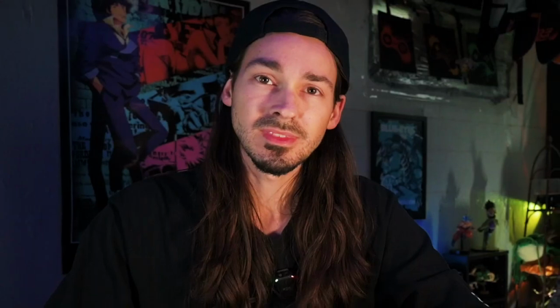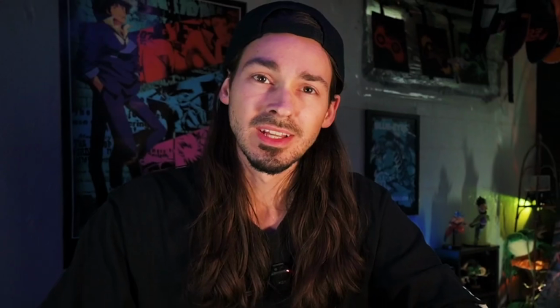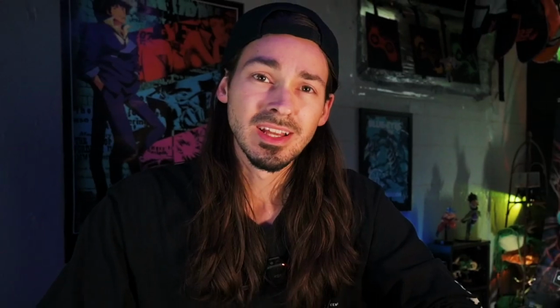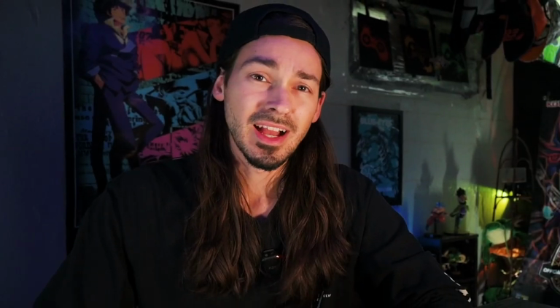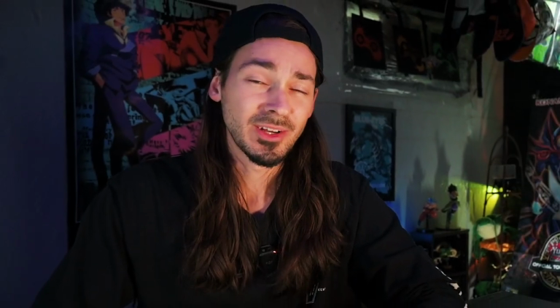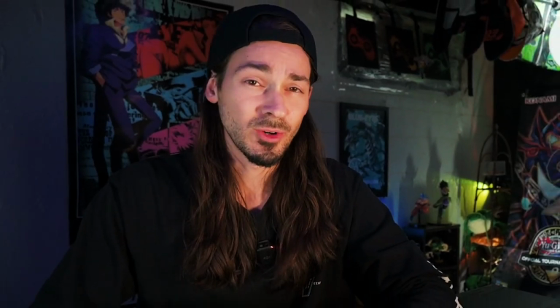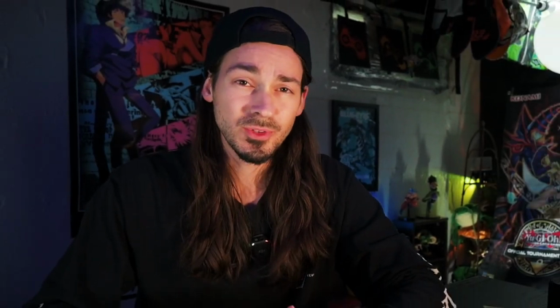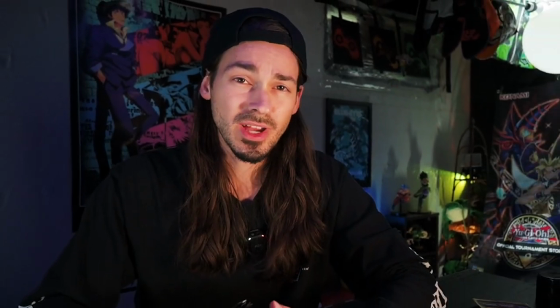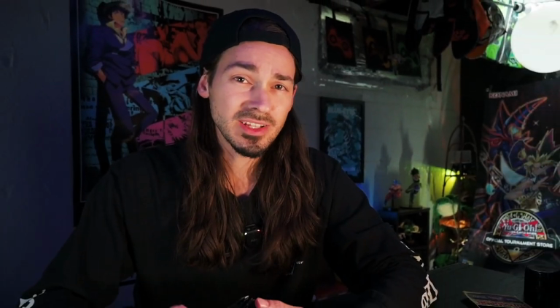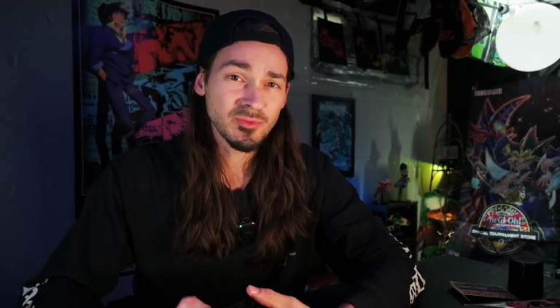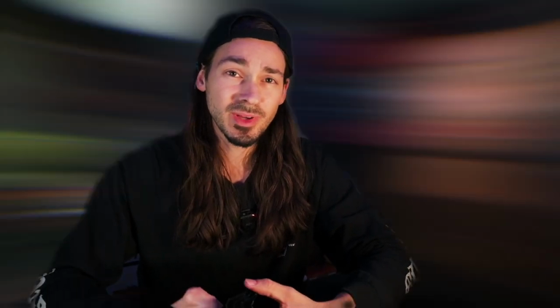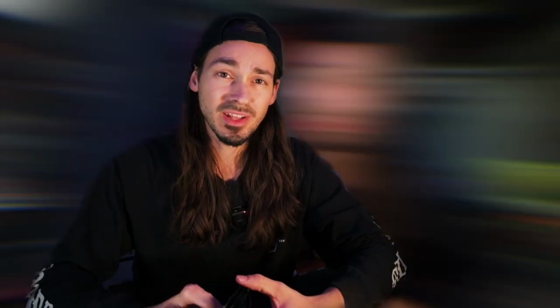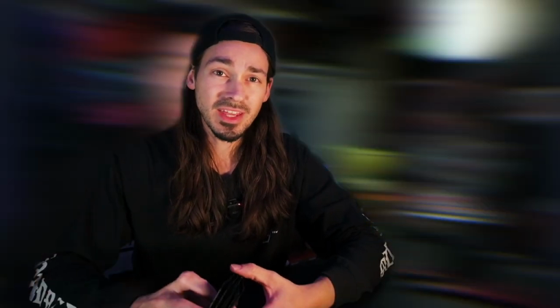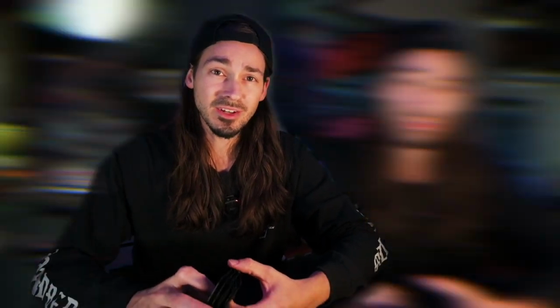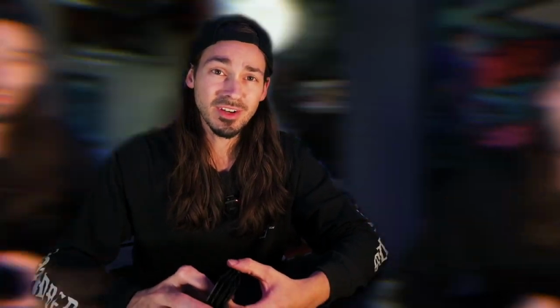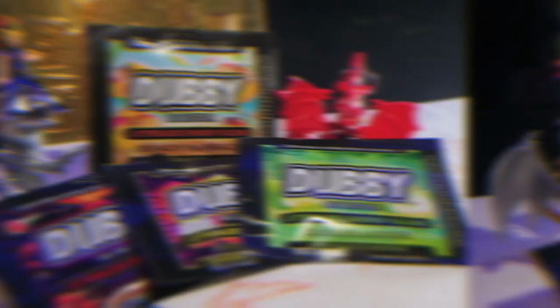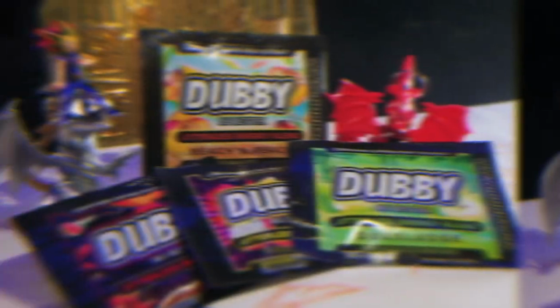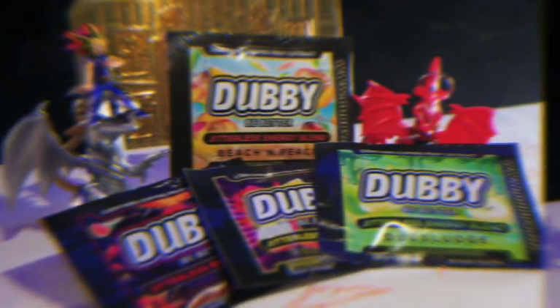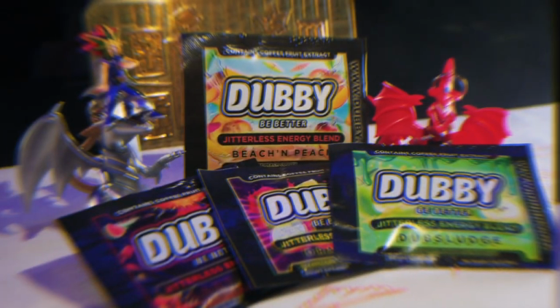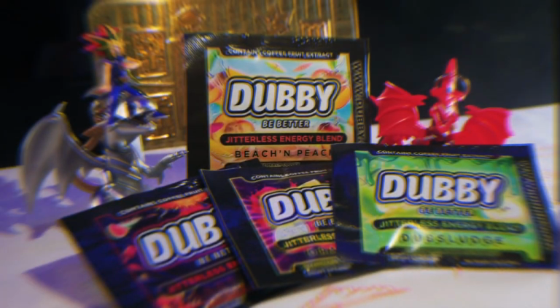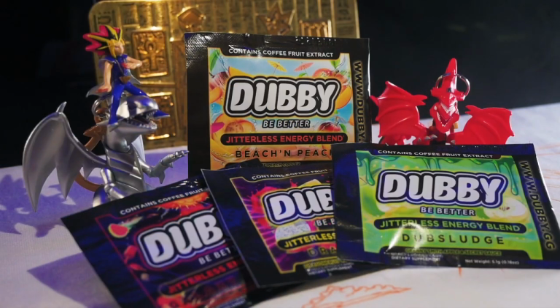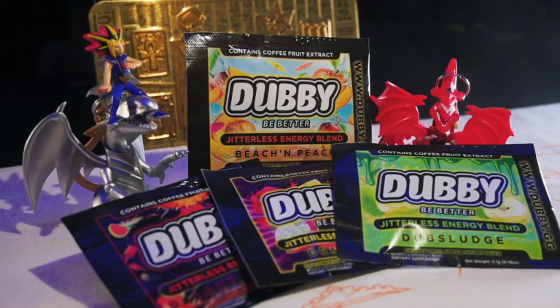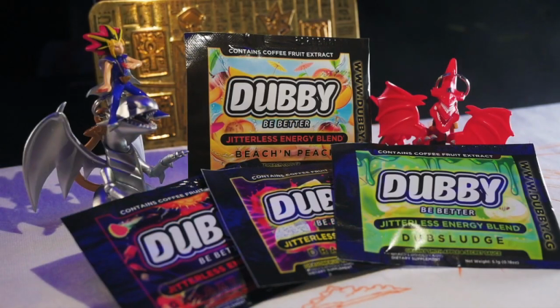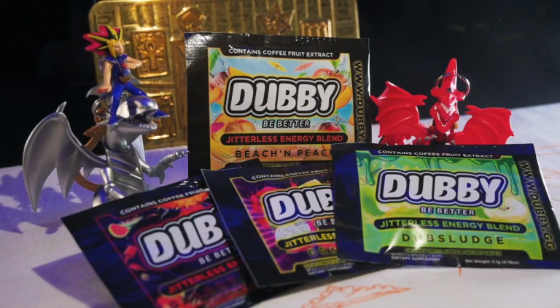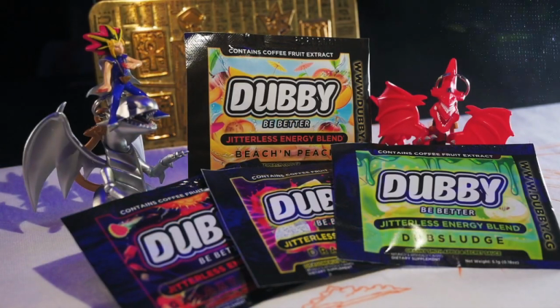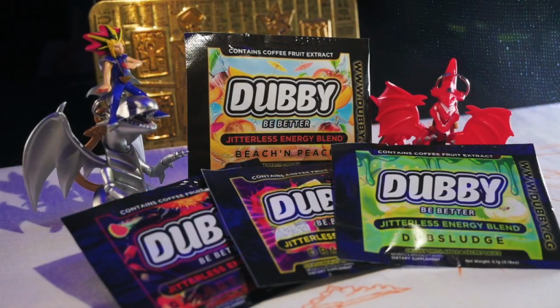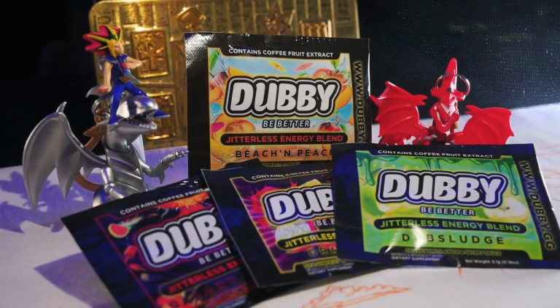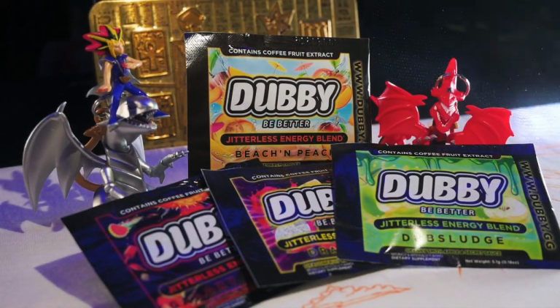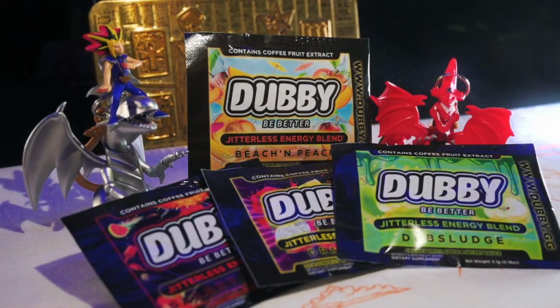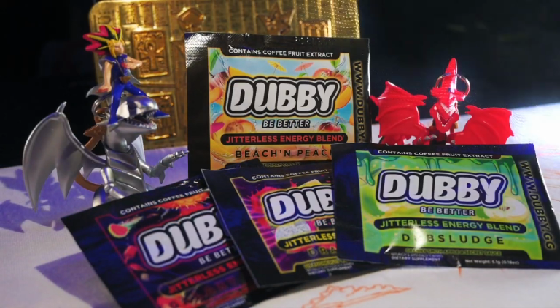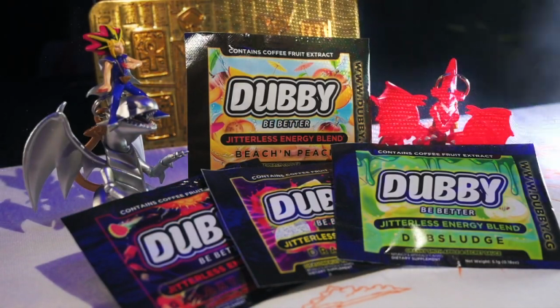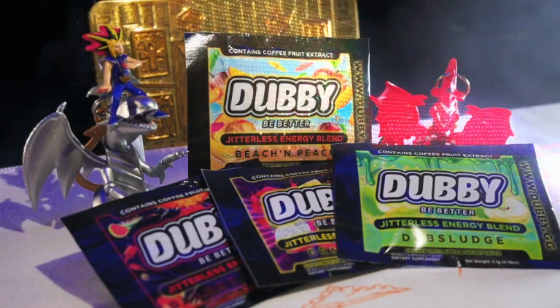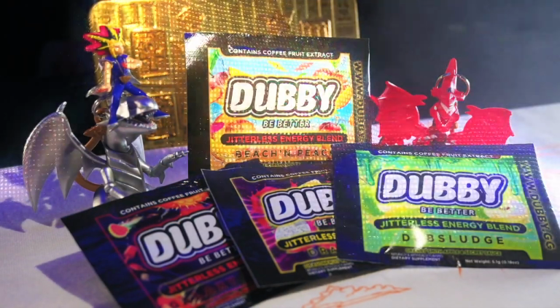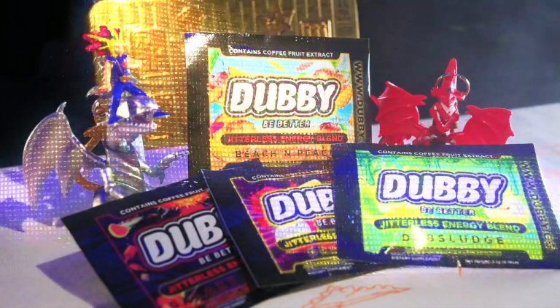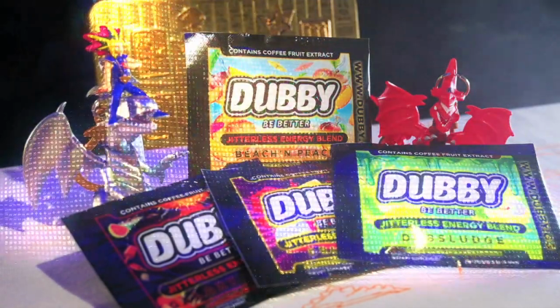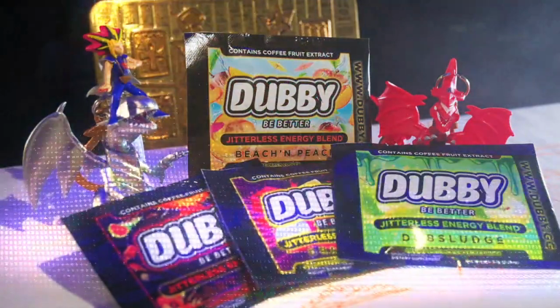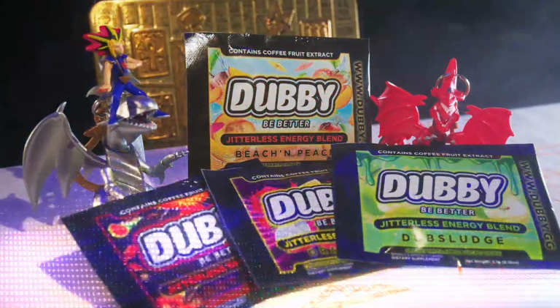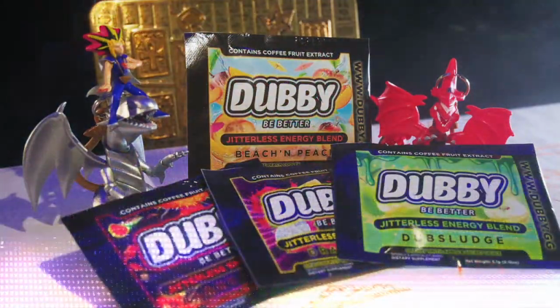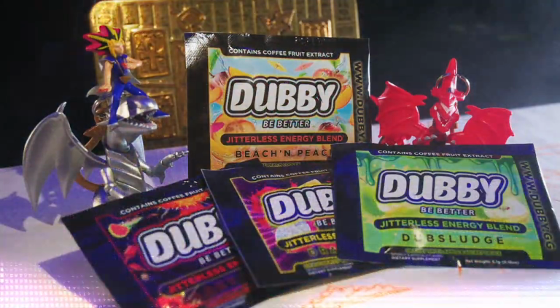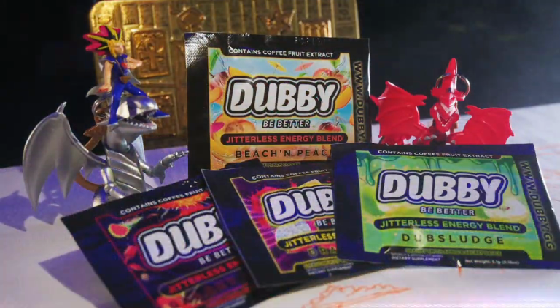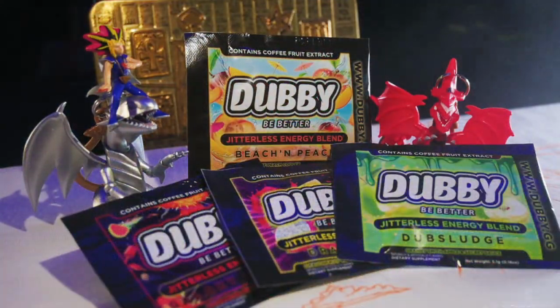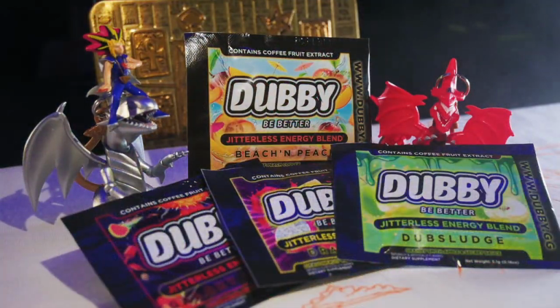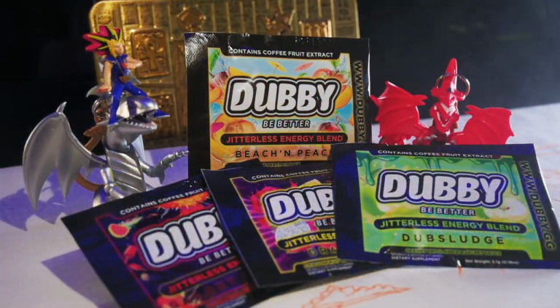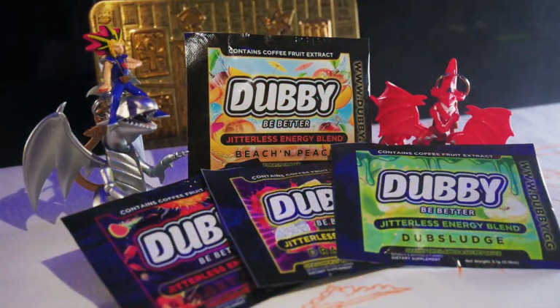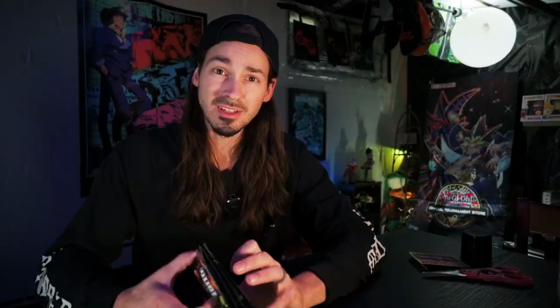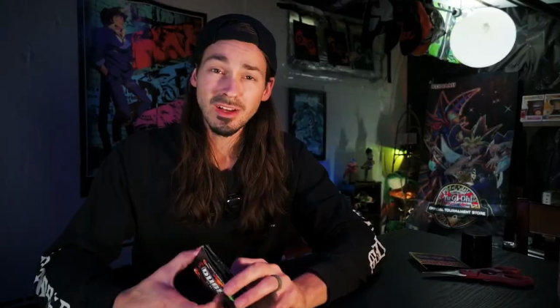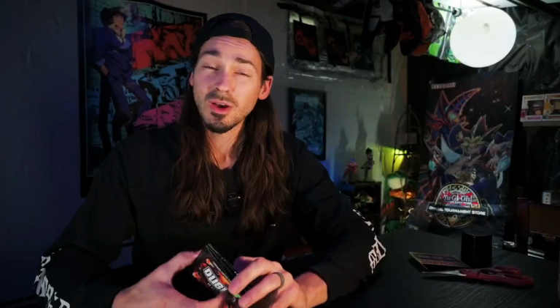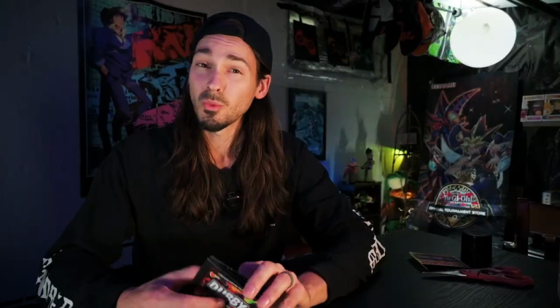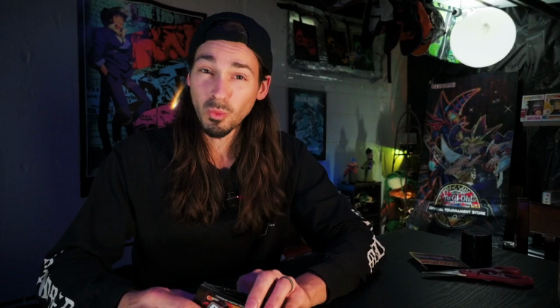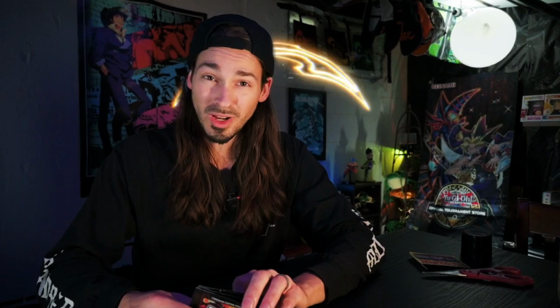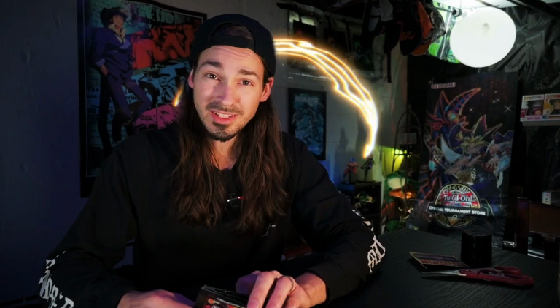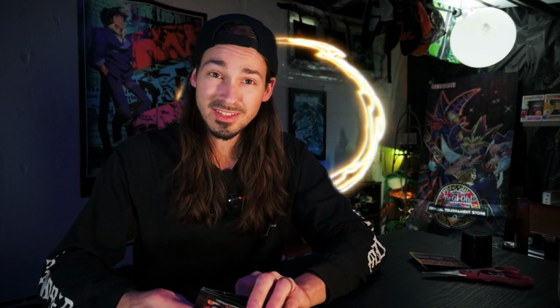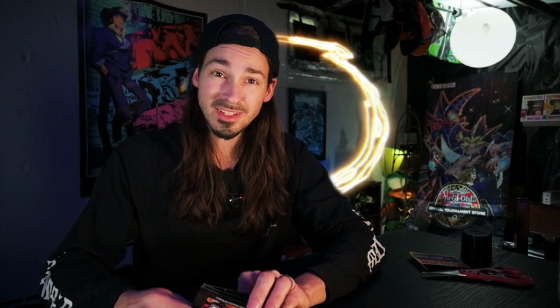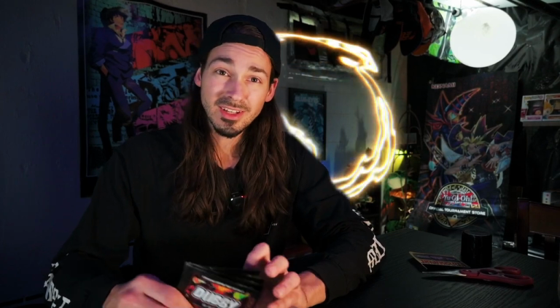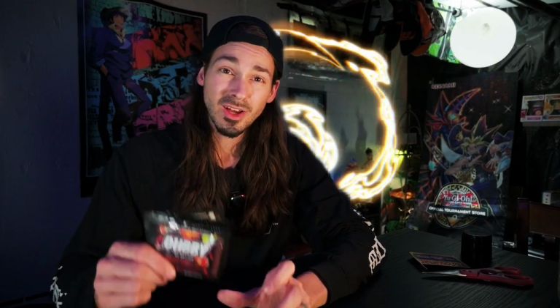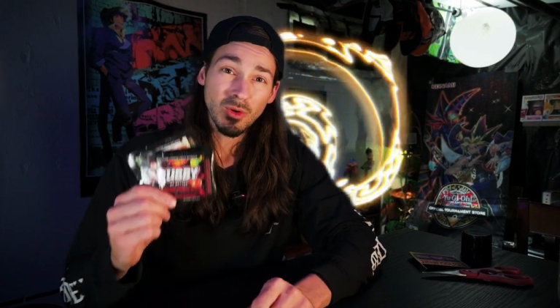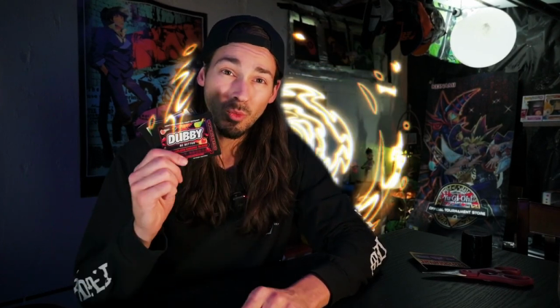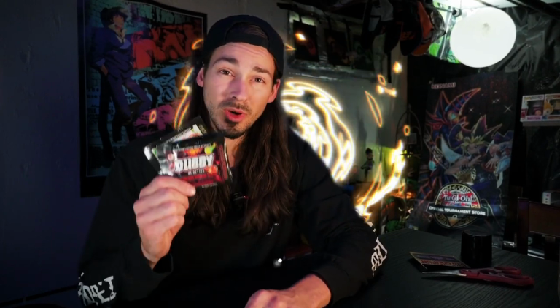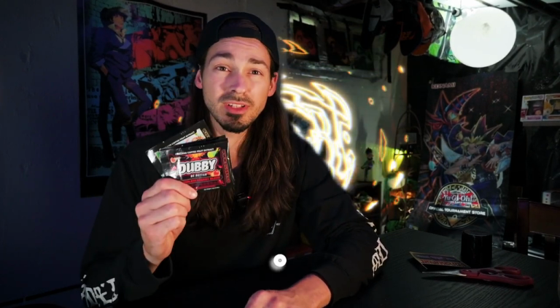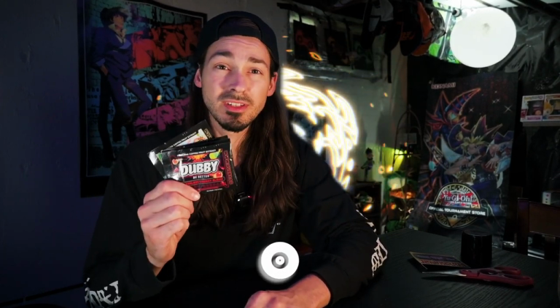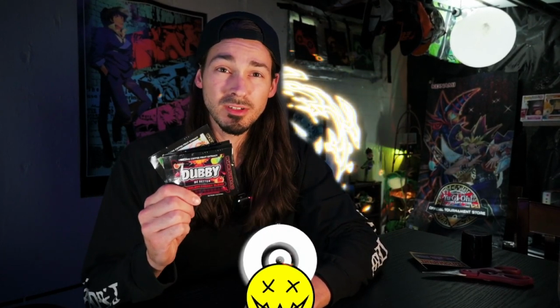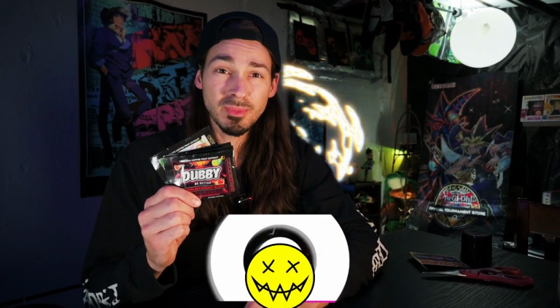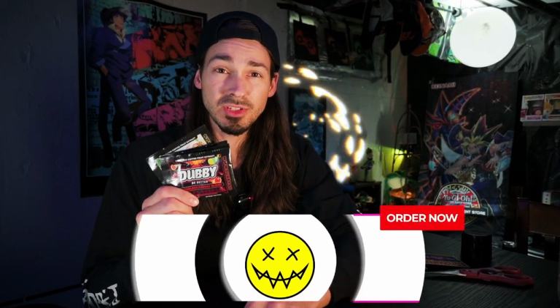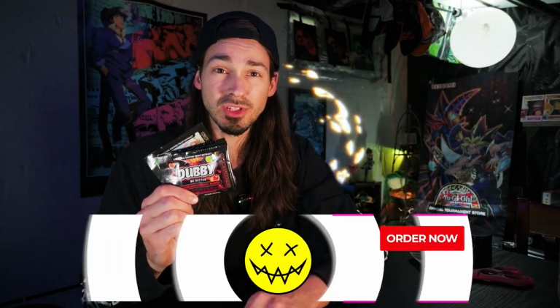If you guys have been on the internet at all in the past two months, you've probably seen an ad for Dubby. What is it? What is their mission?